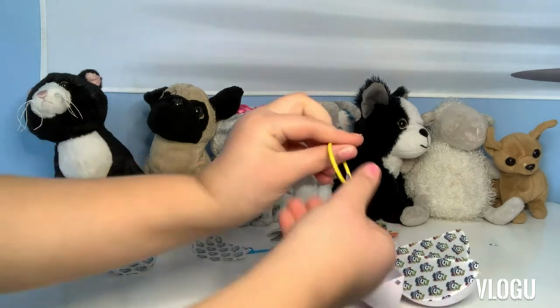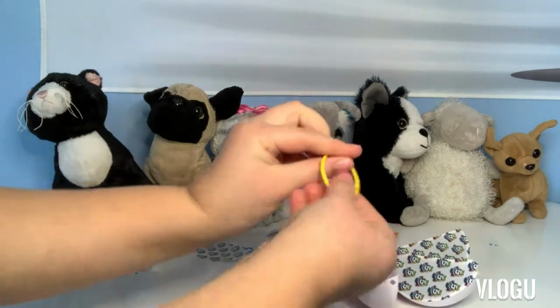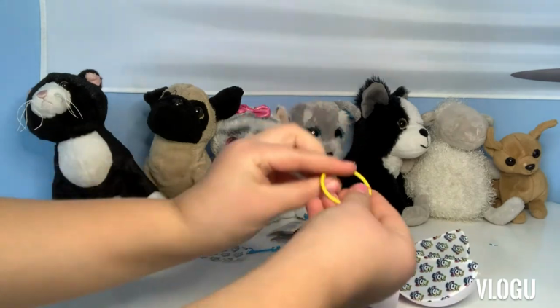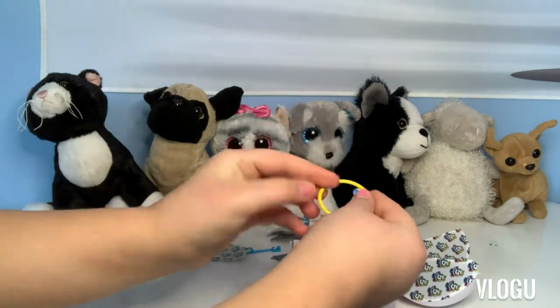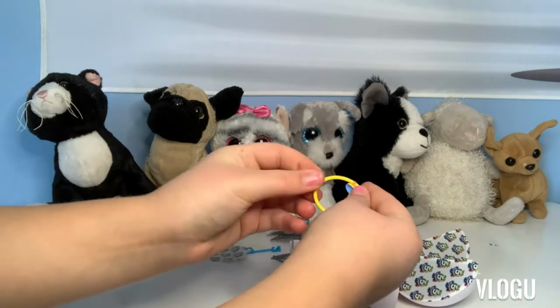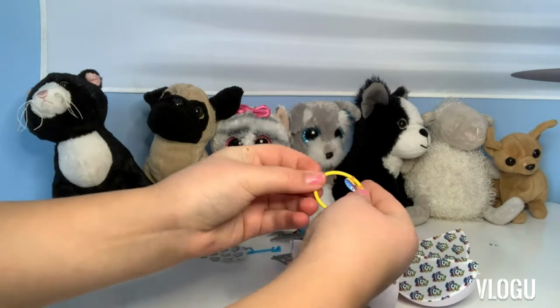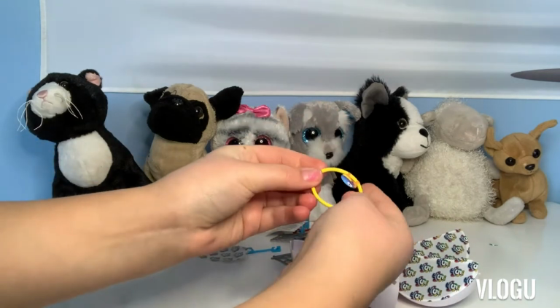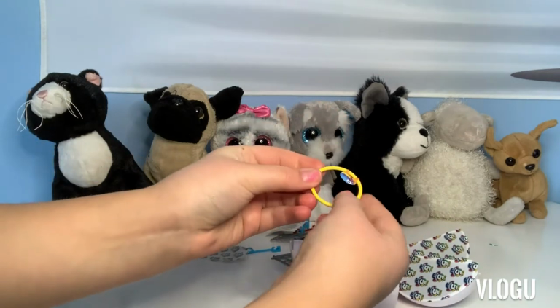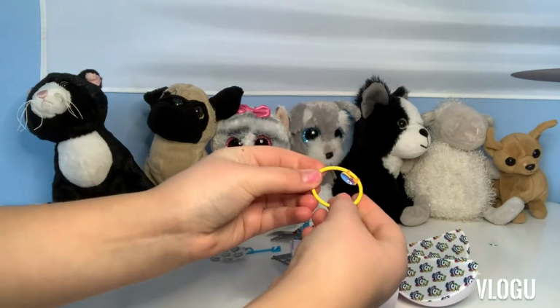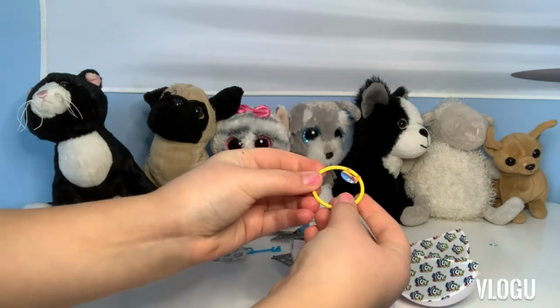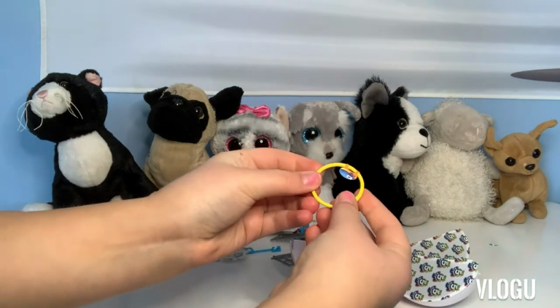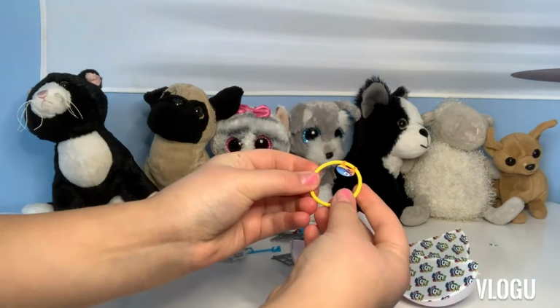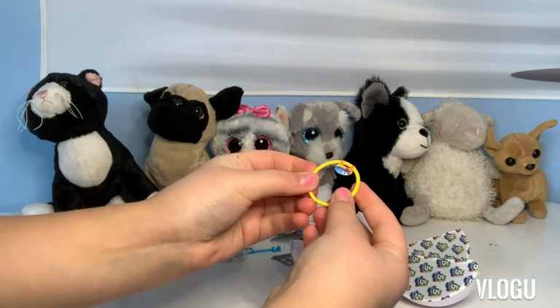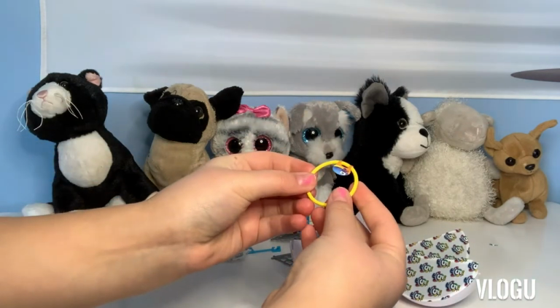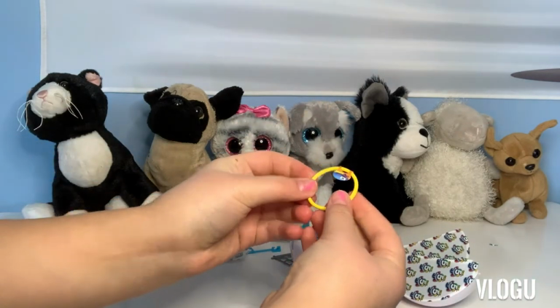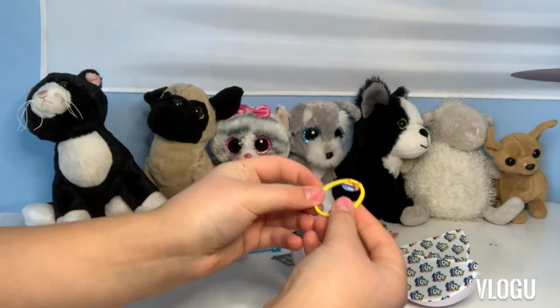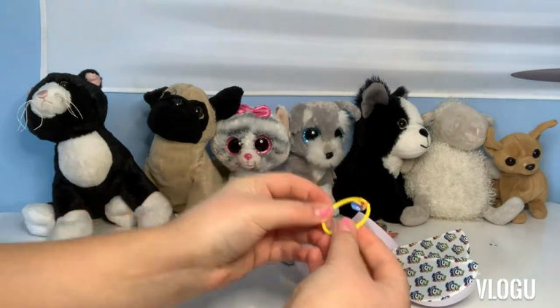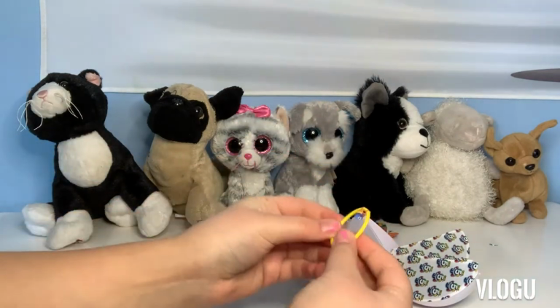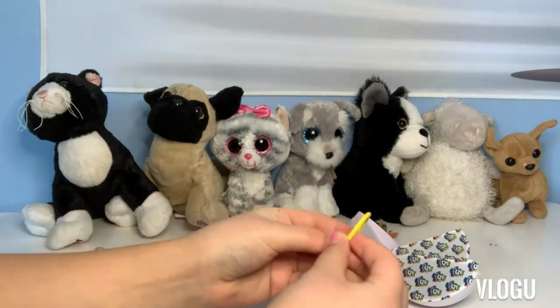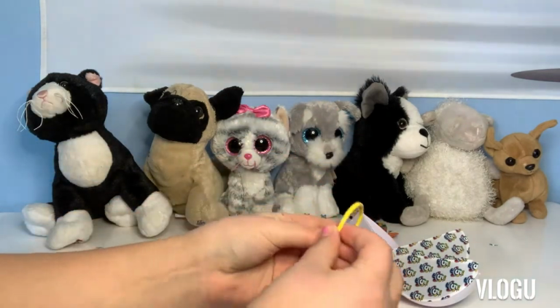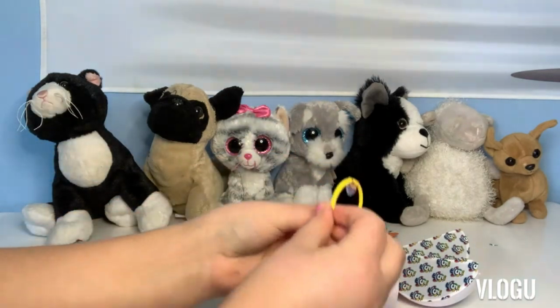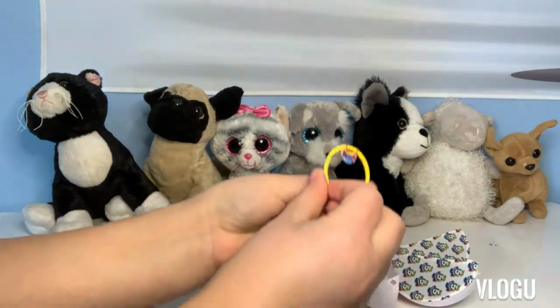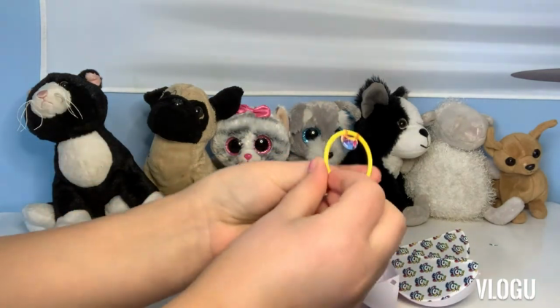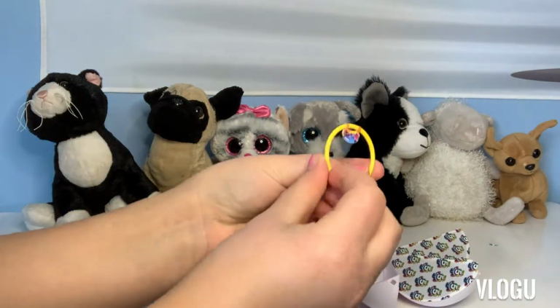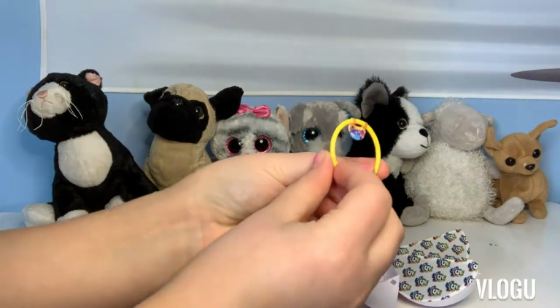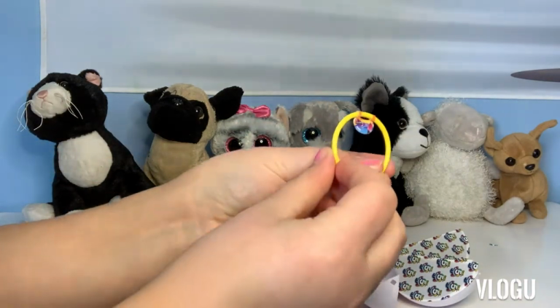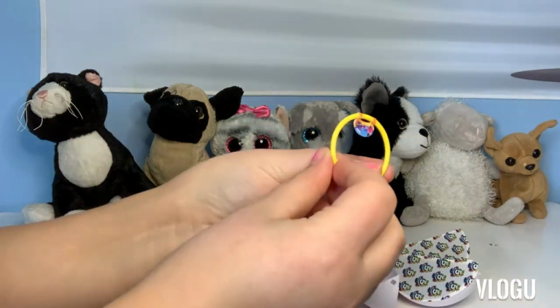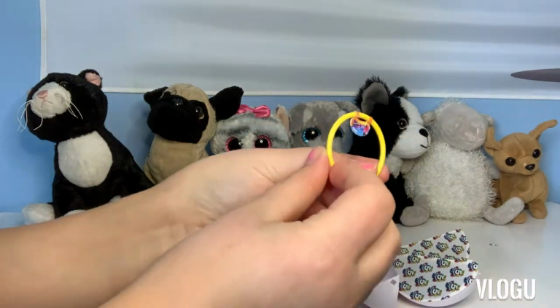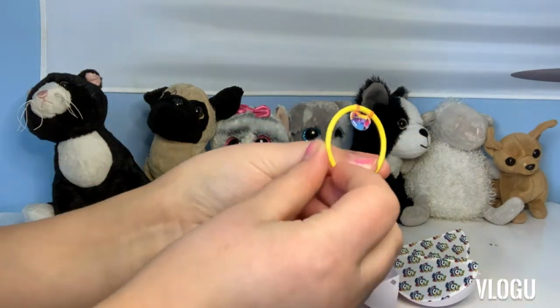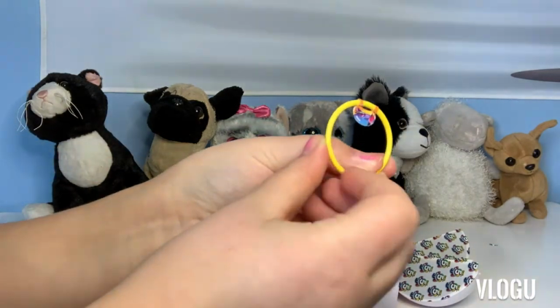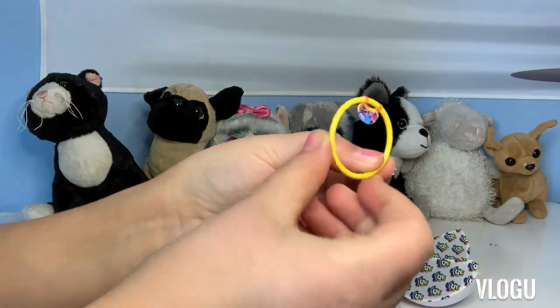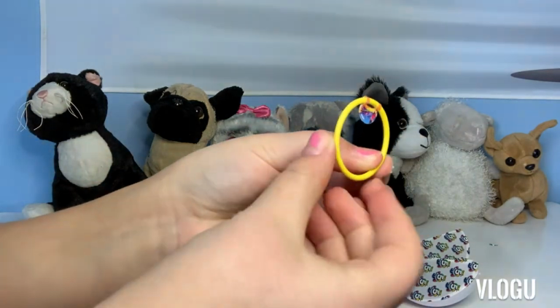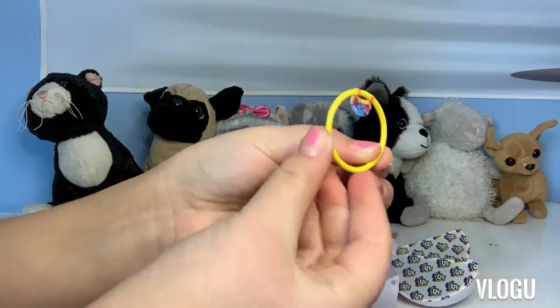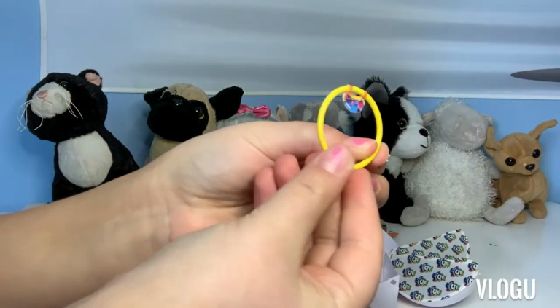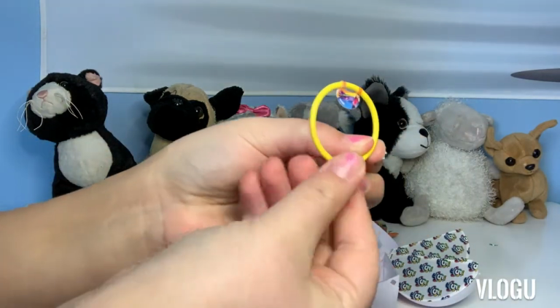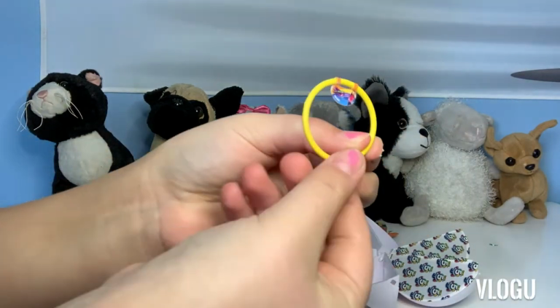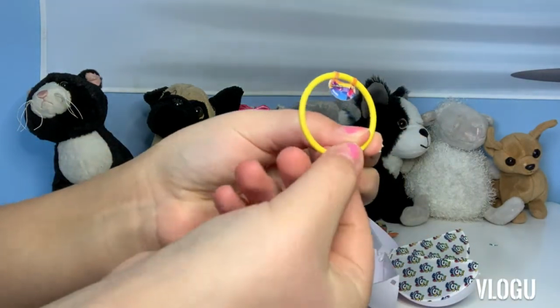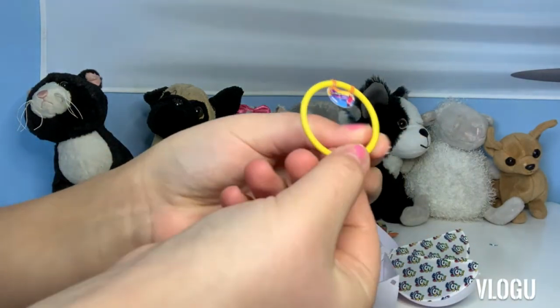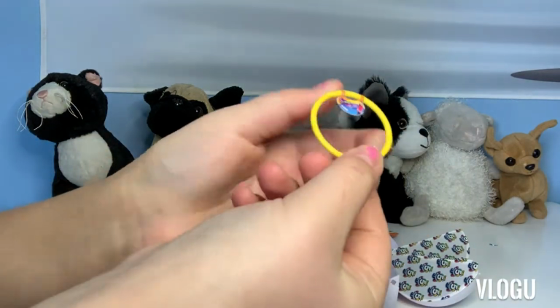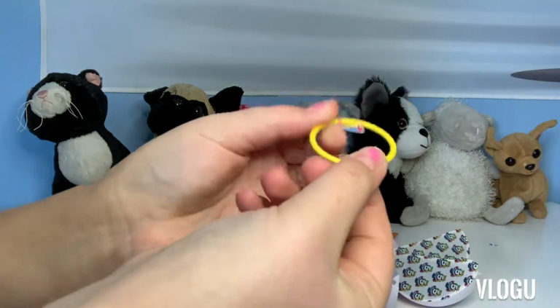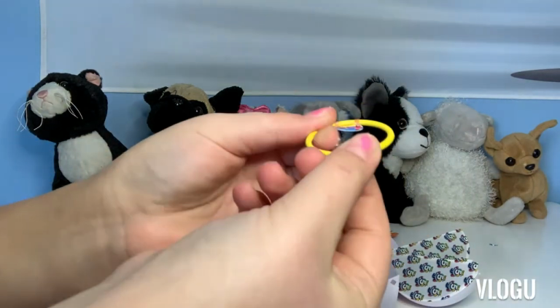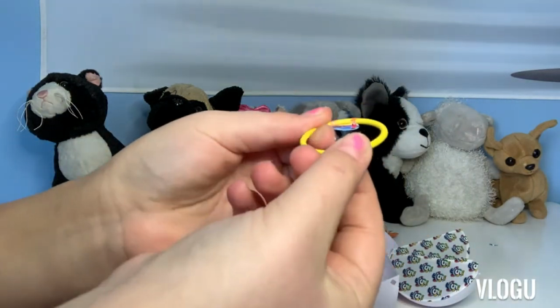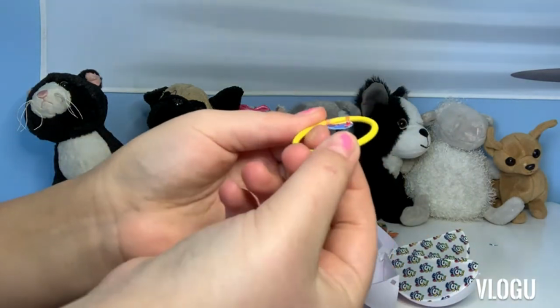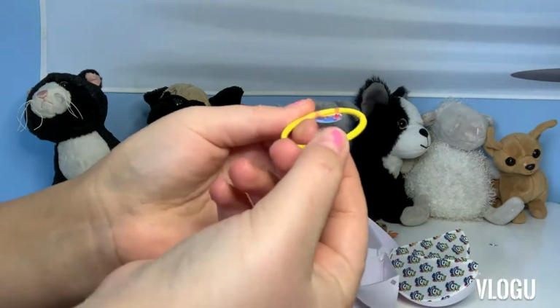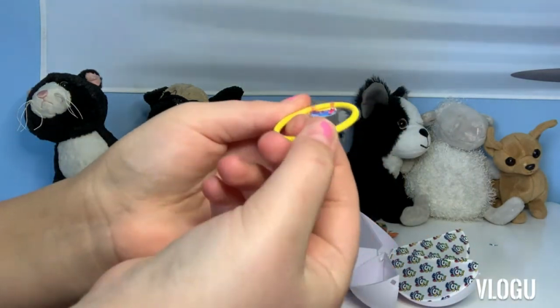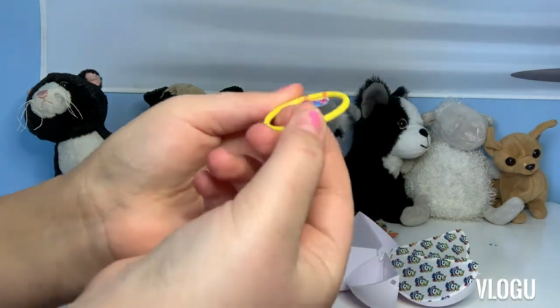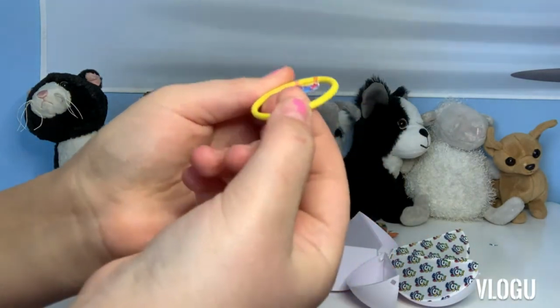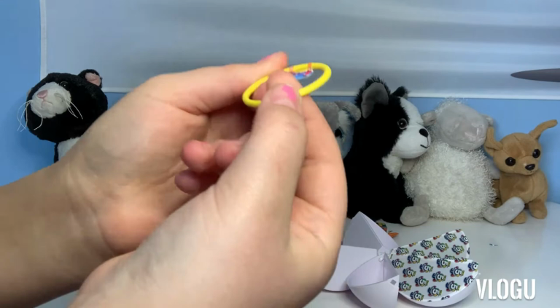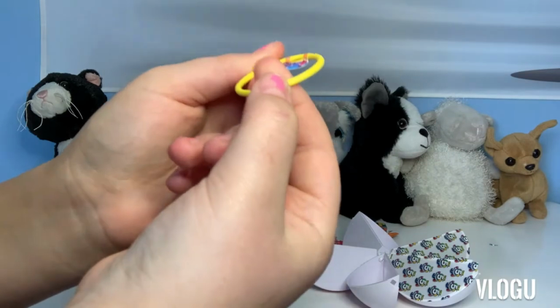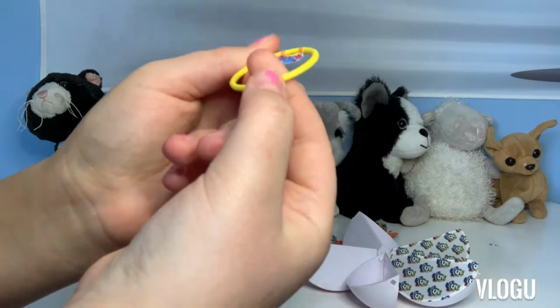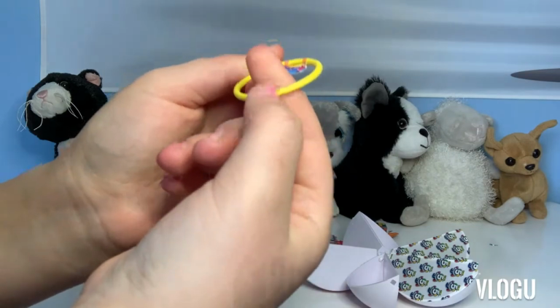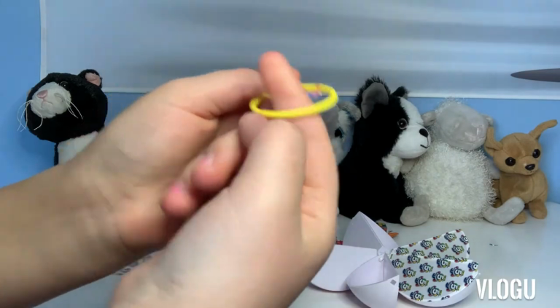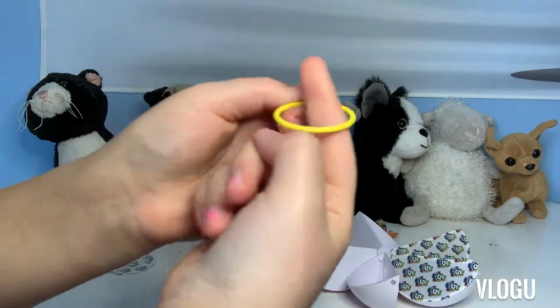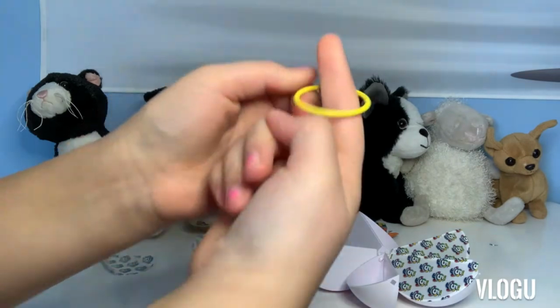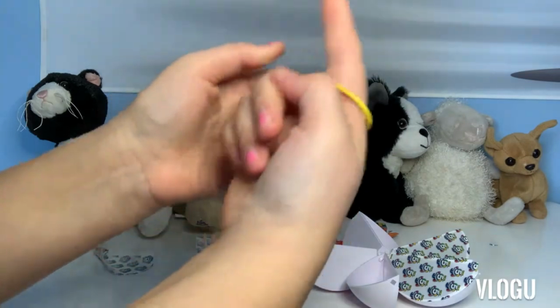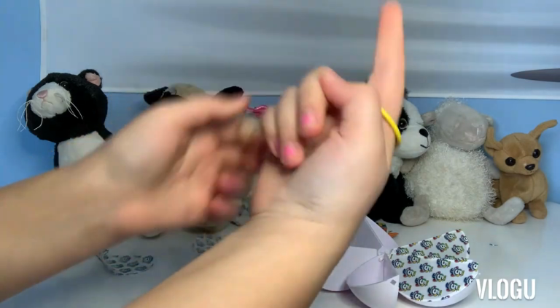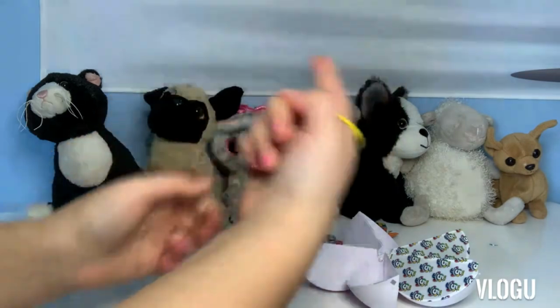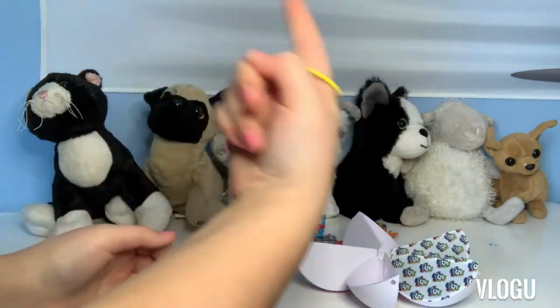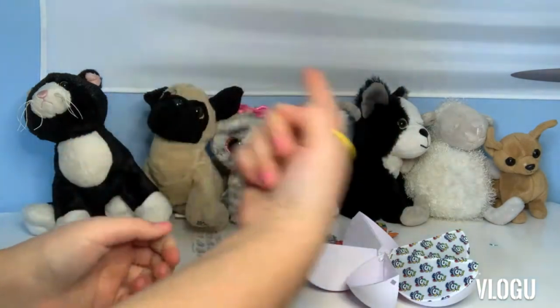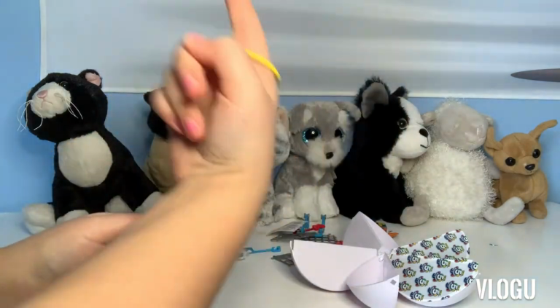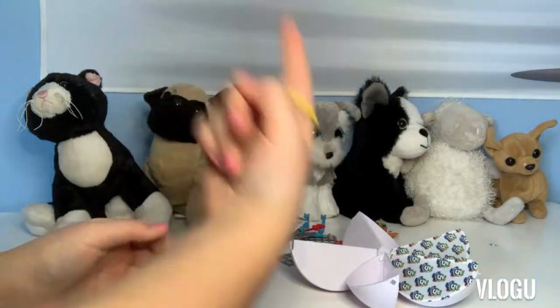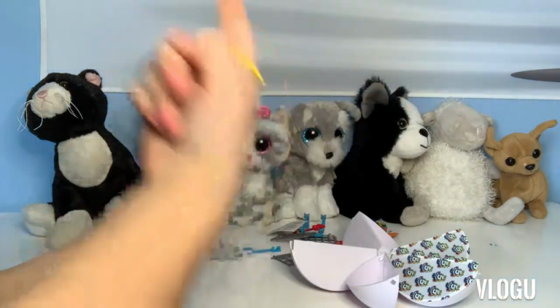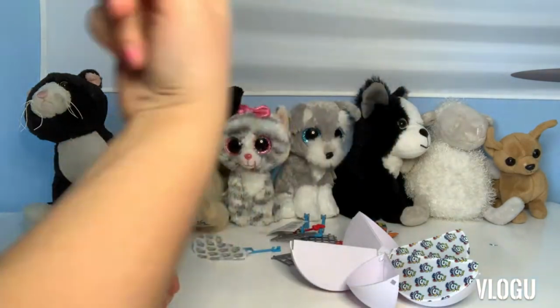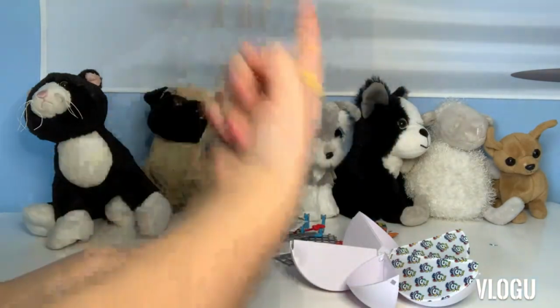Ooh, it's a Hula Hoop. Probably could fit around my finger.